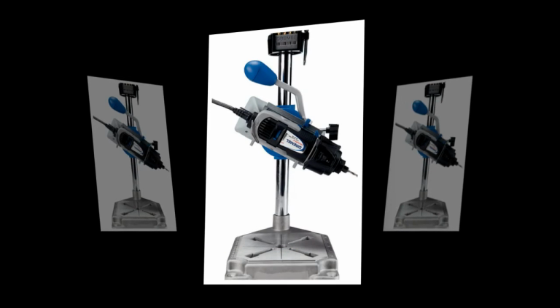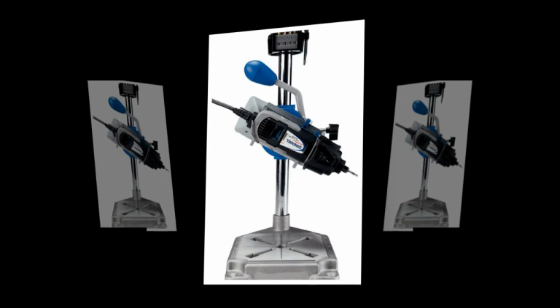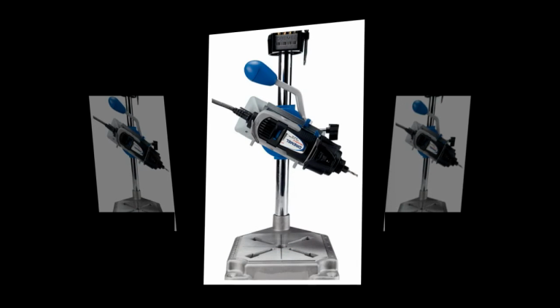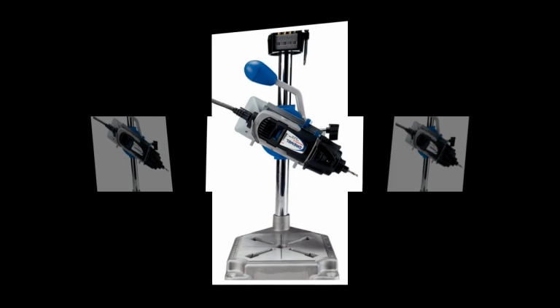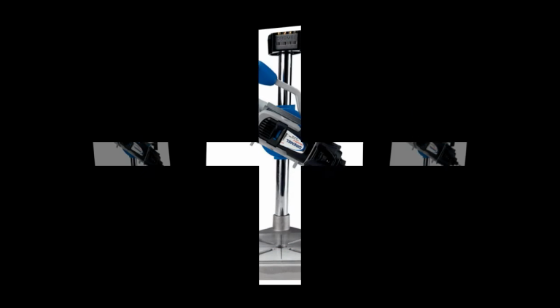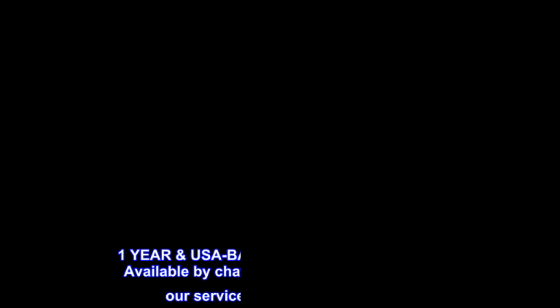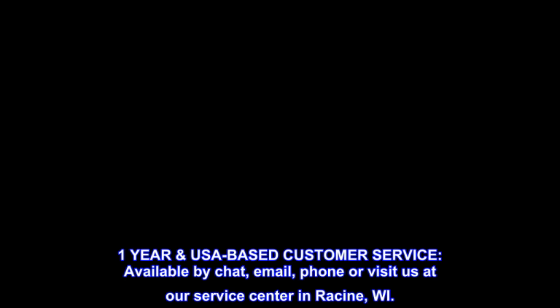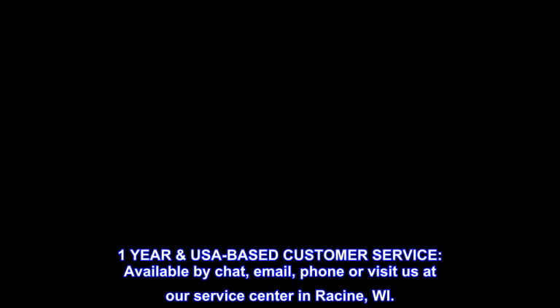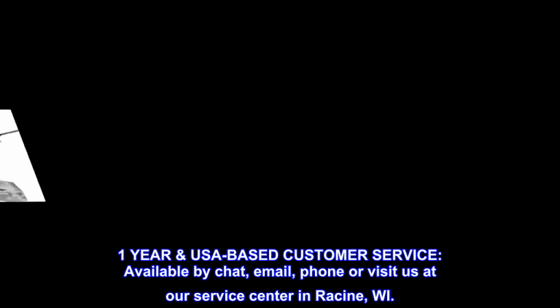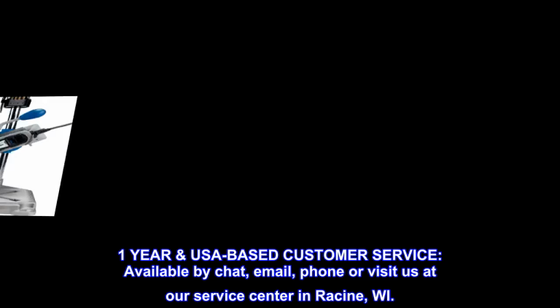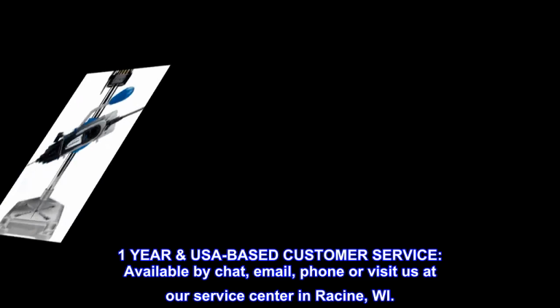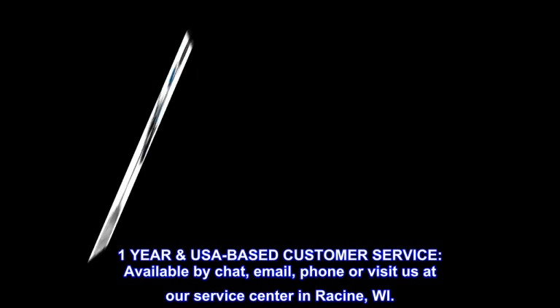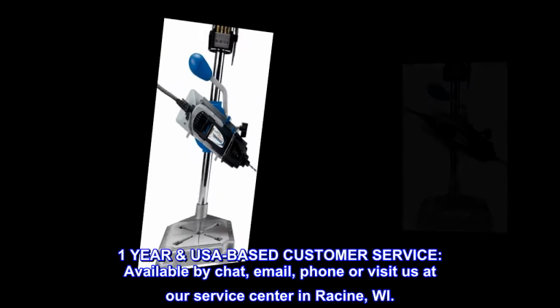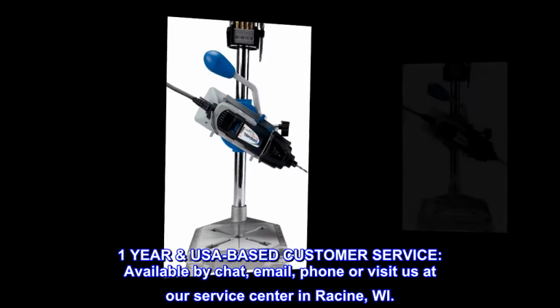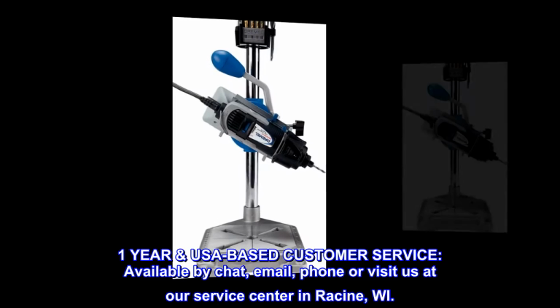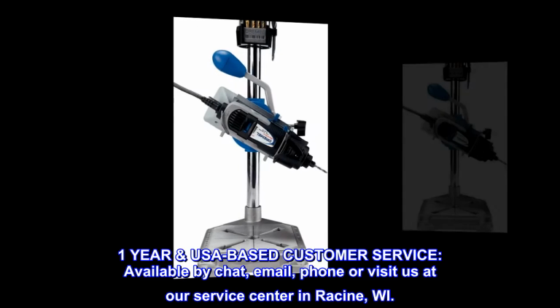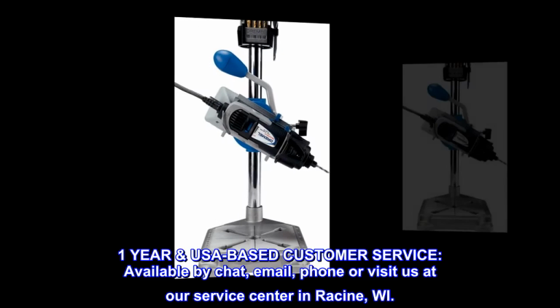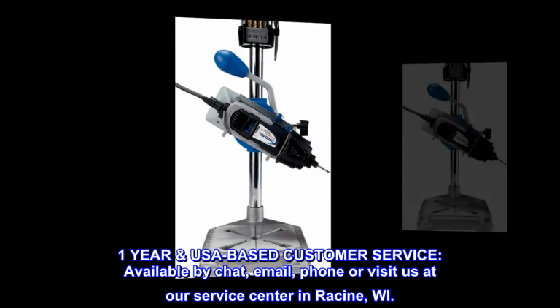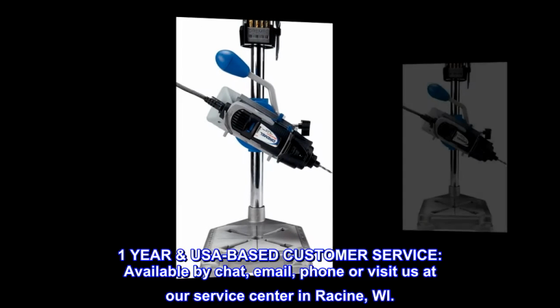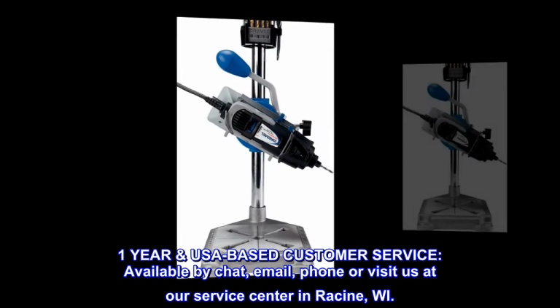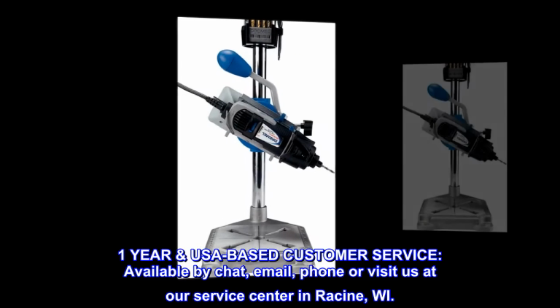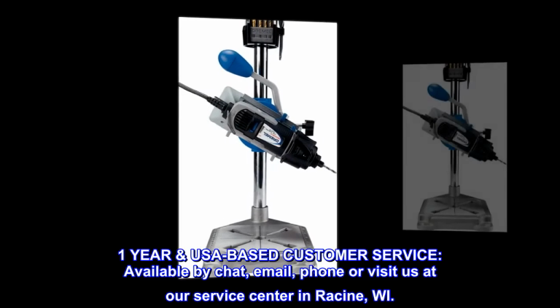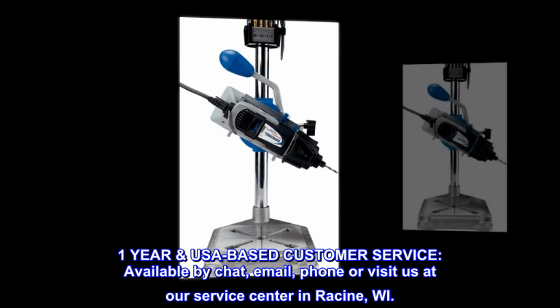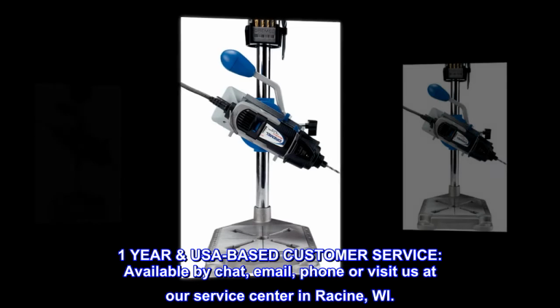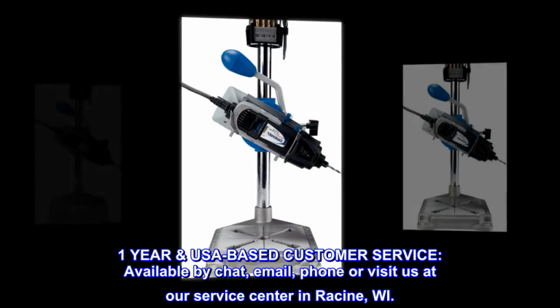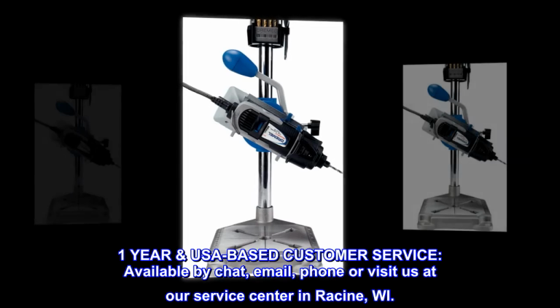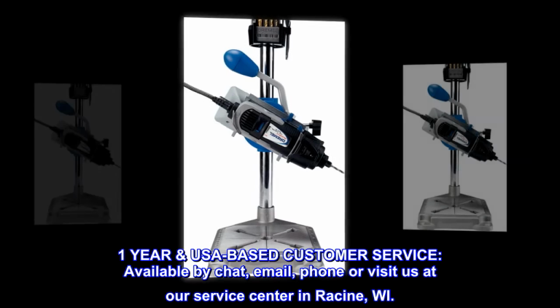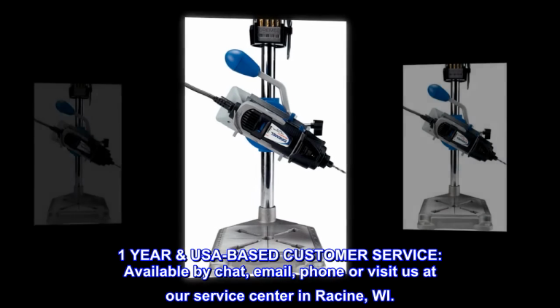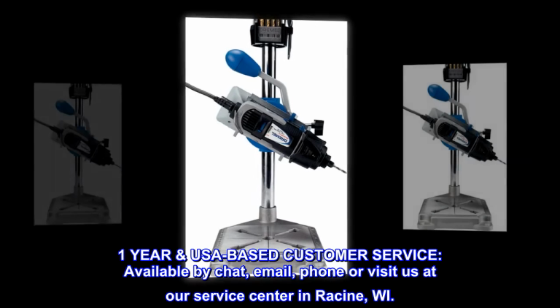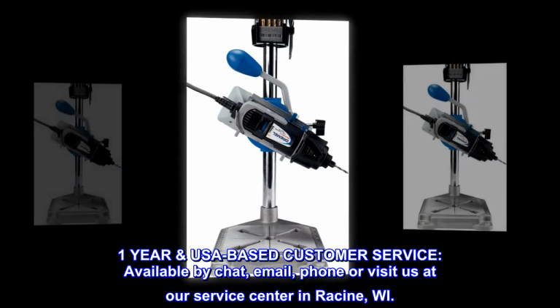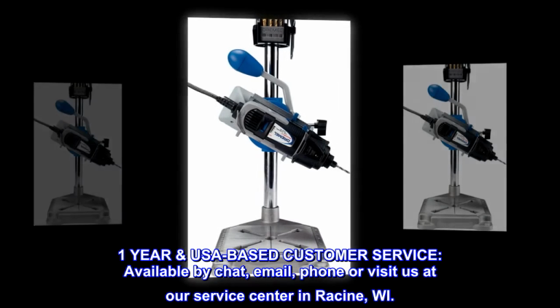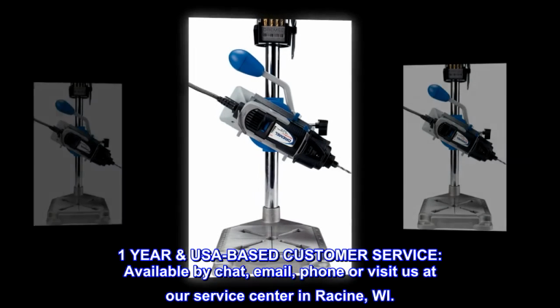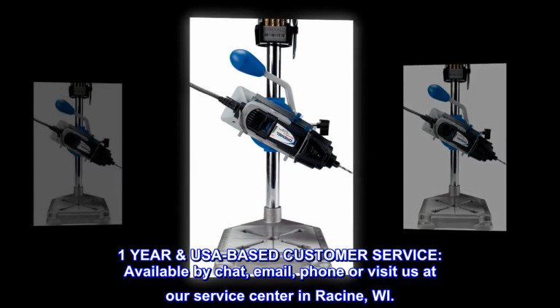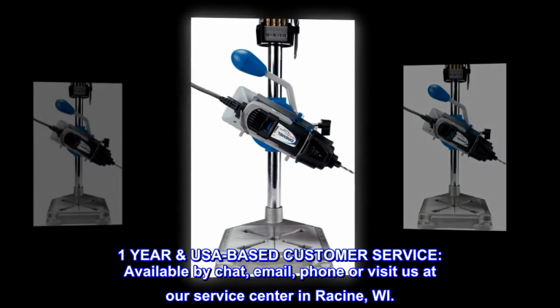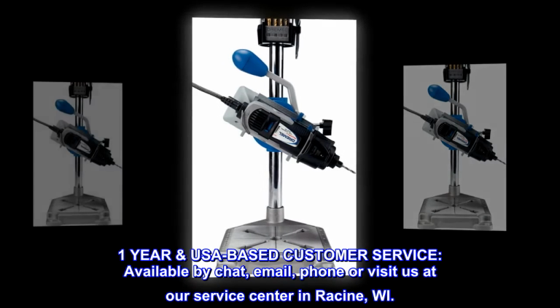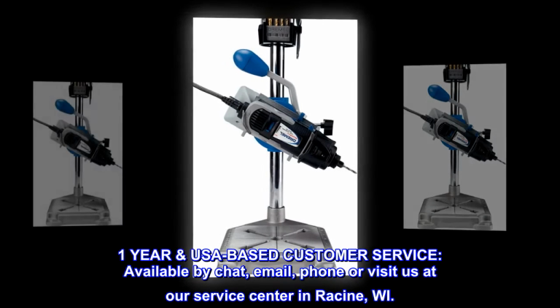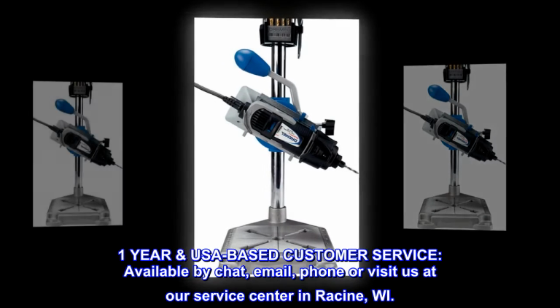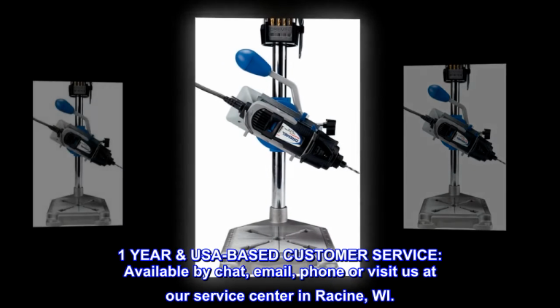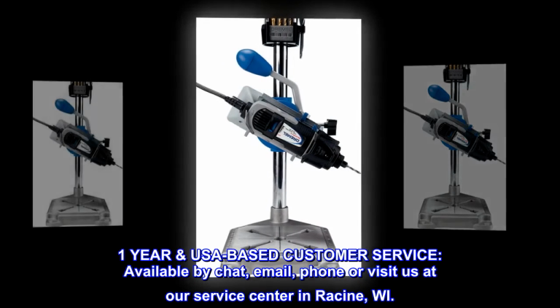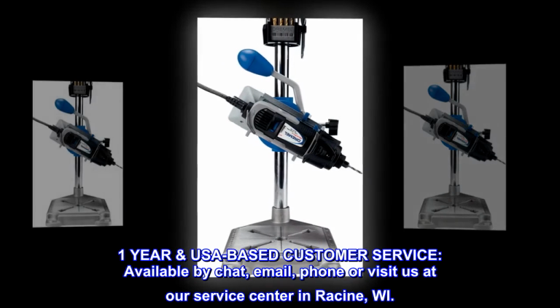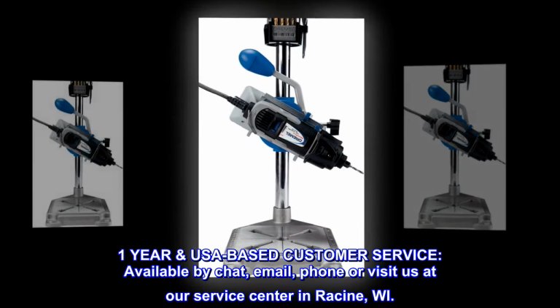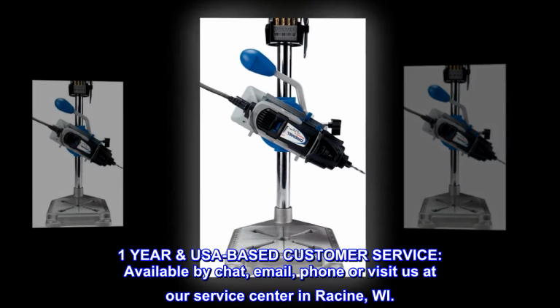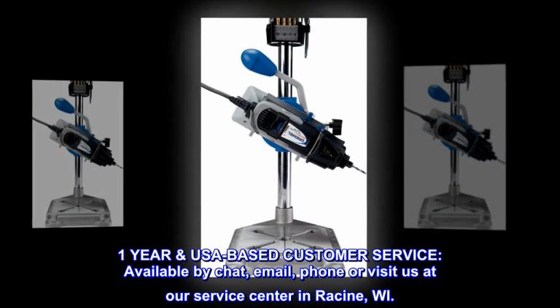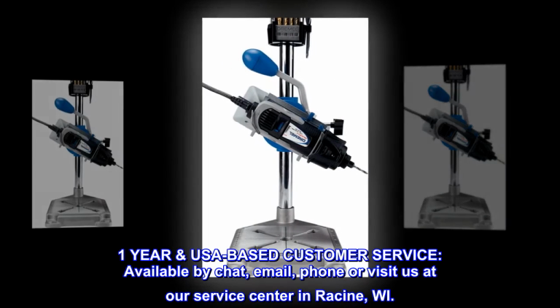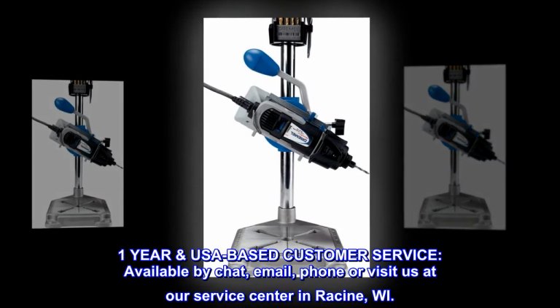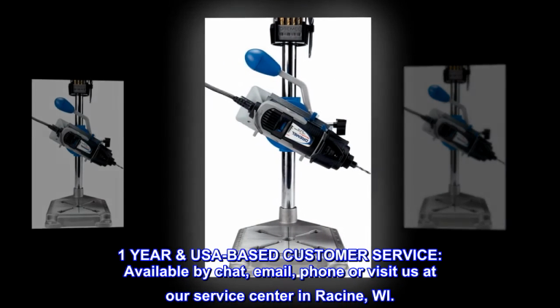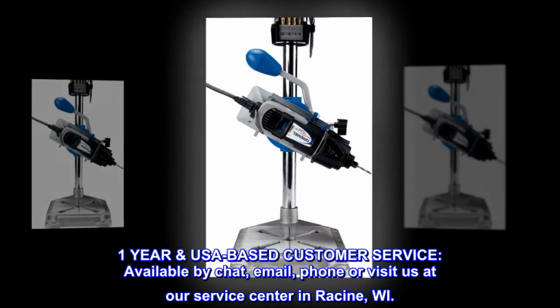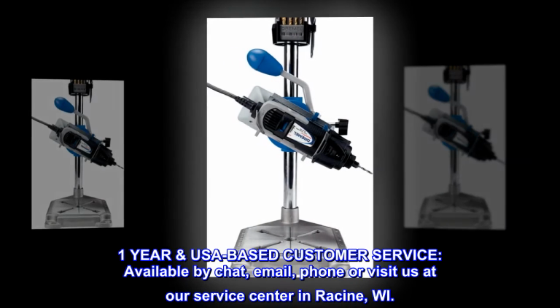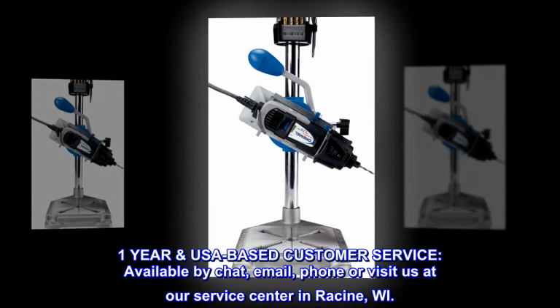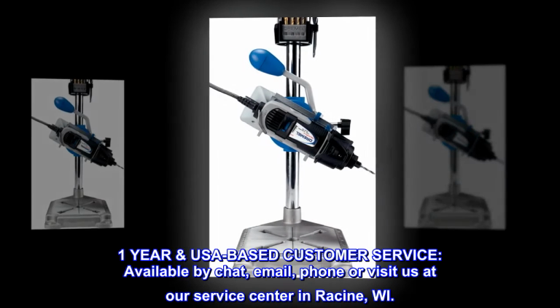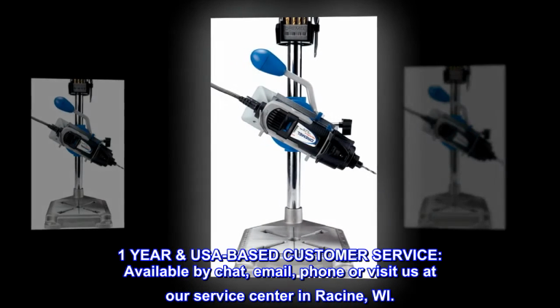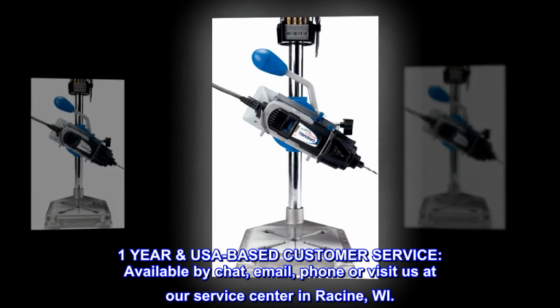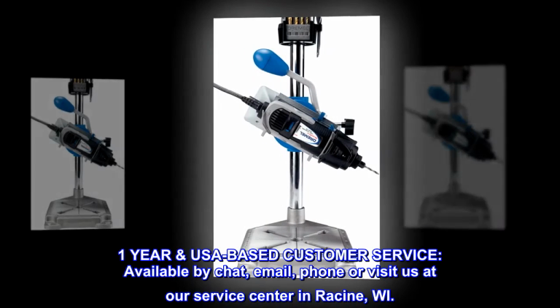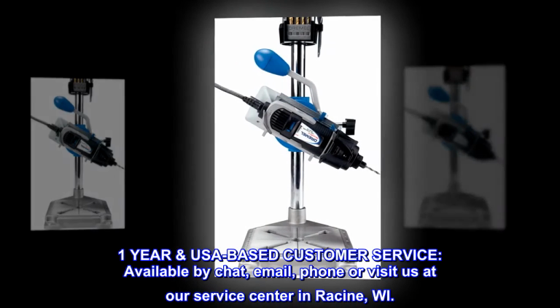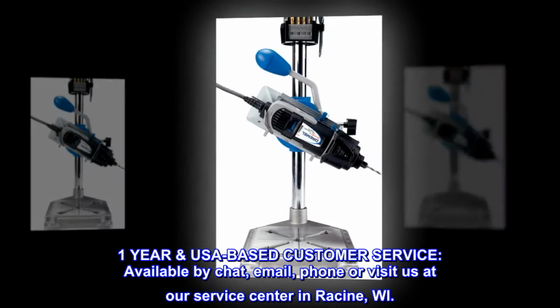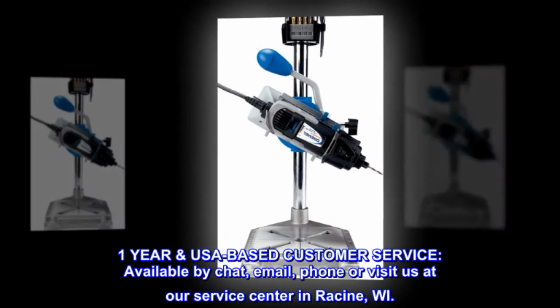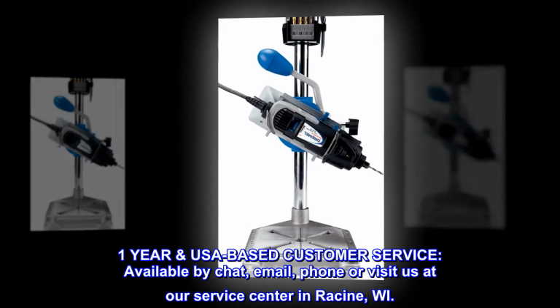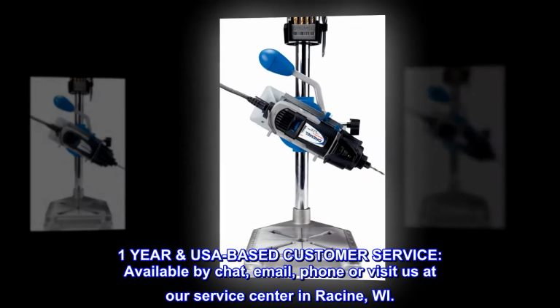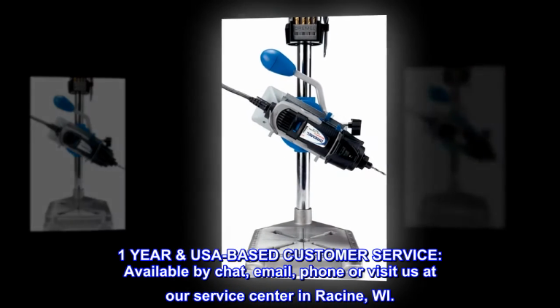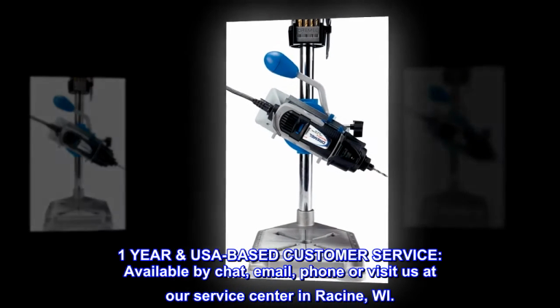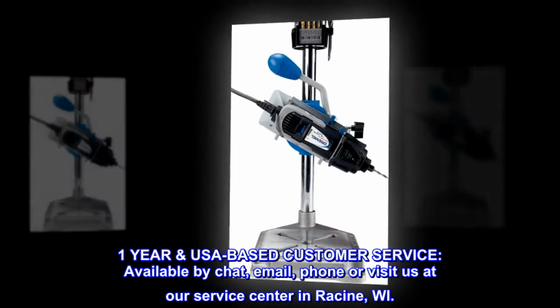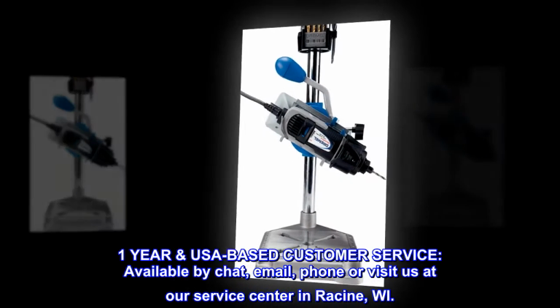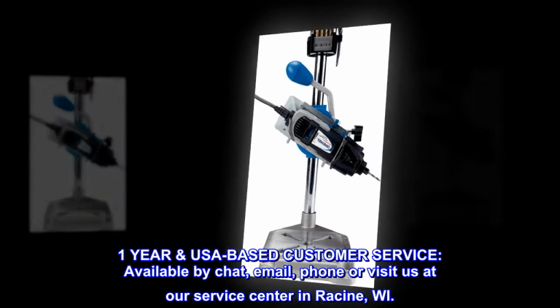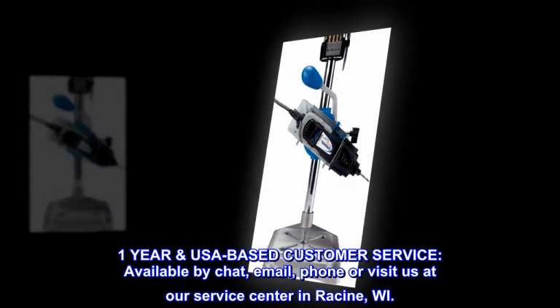One-year USA-based customer service. Available by chat, email, phone, or visit us at our service center in Racine, Wisconsin.